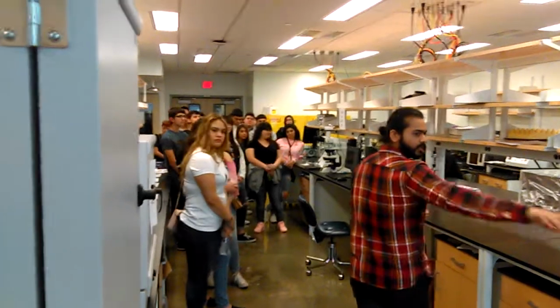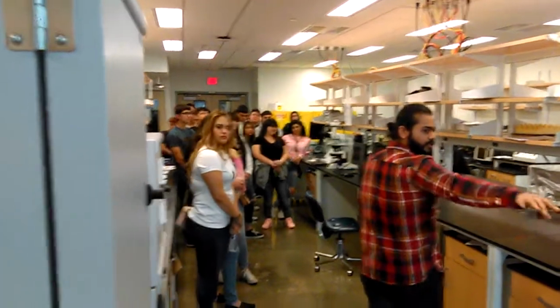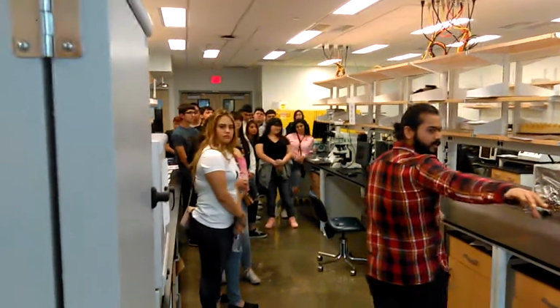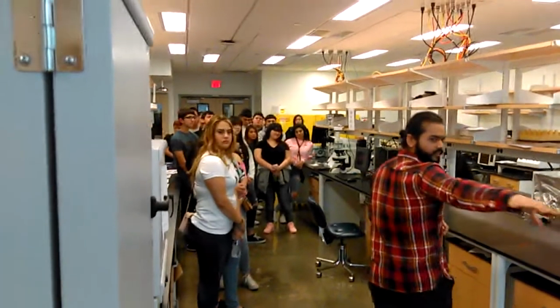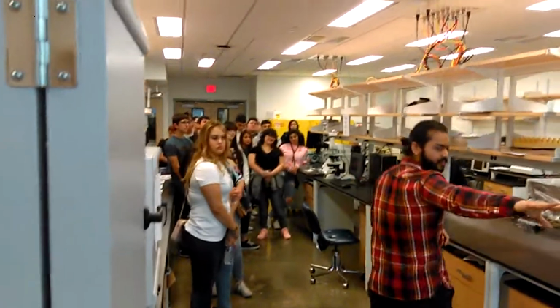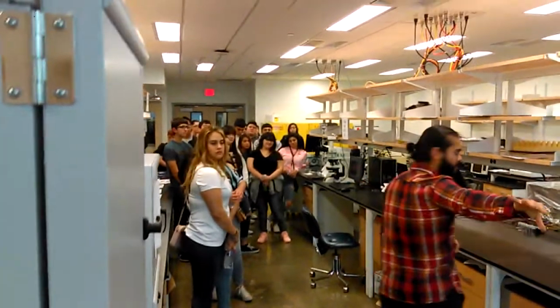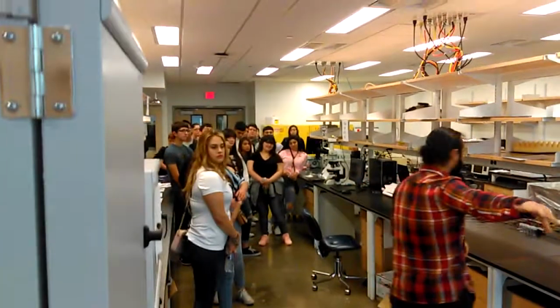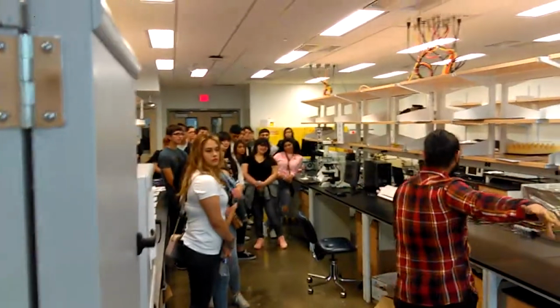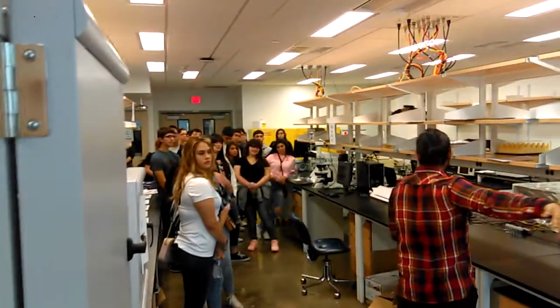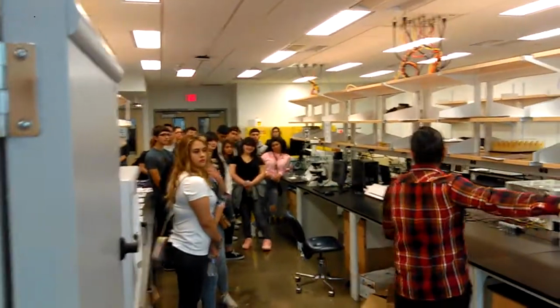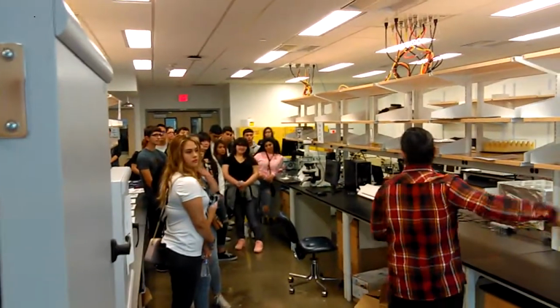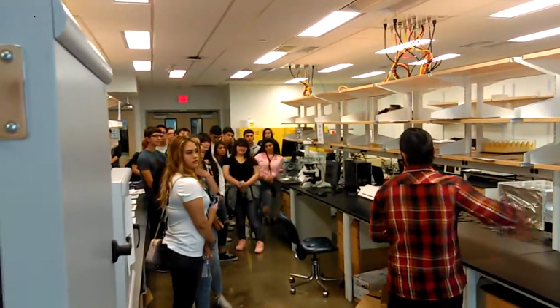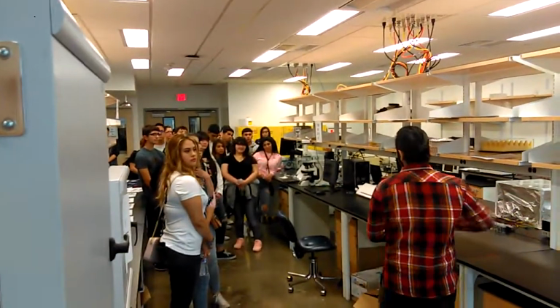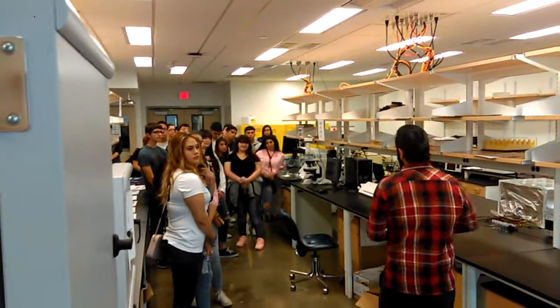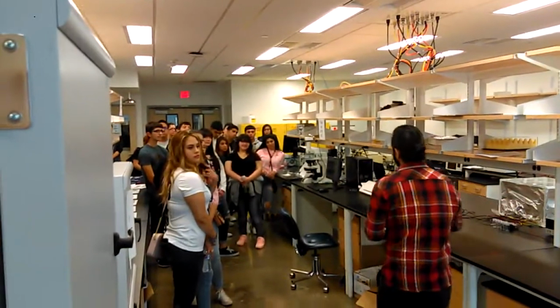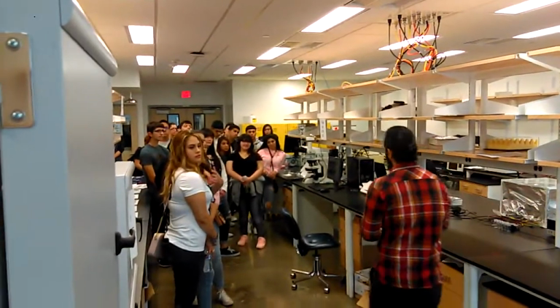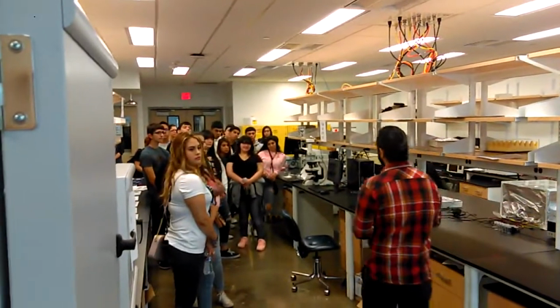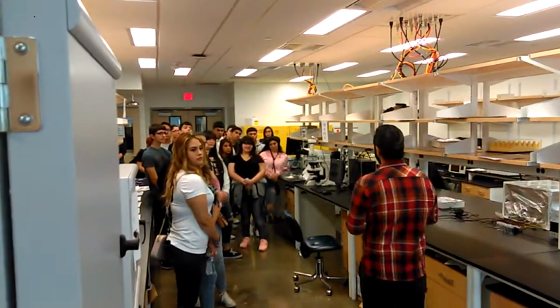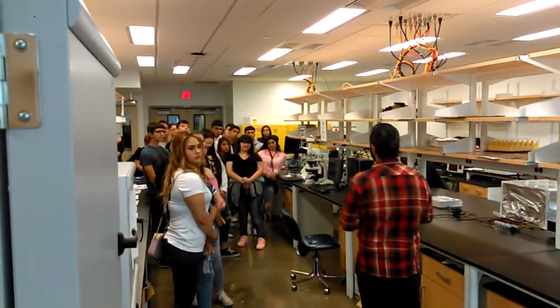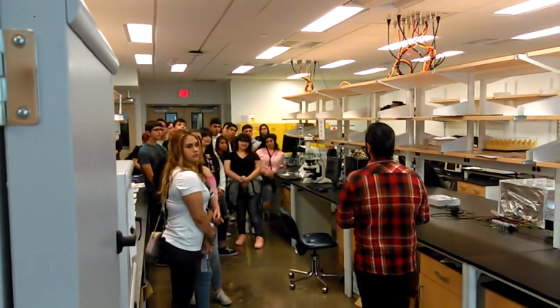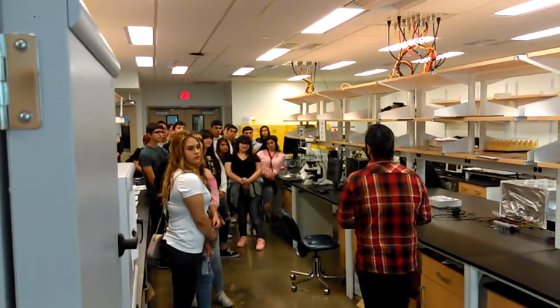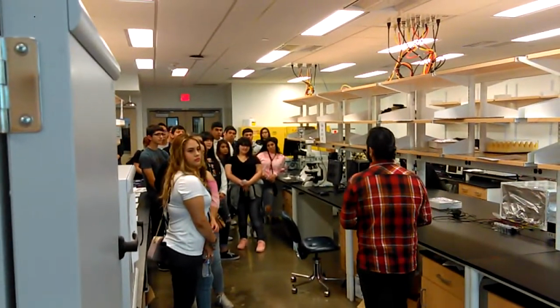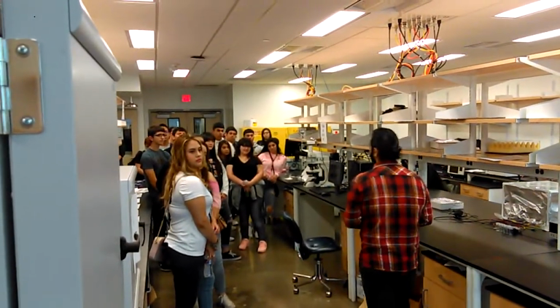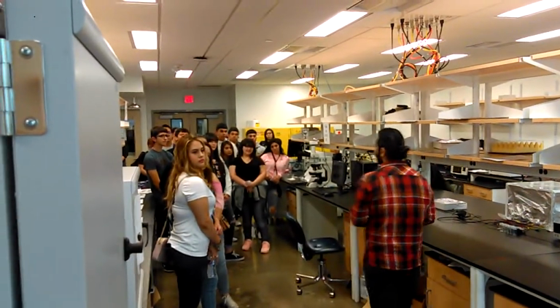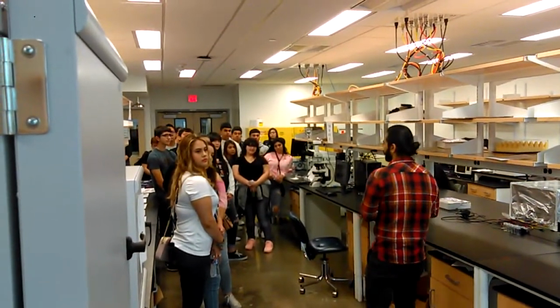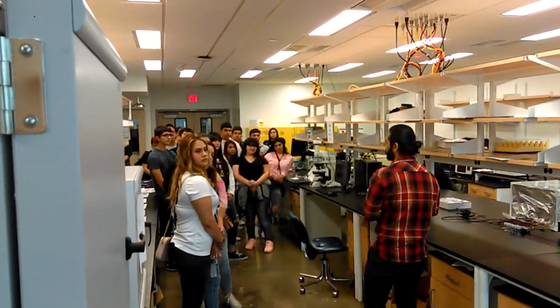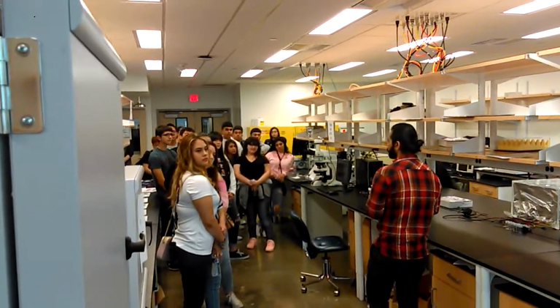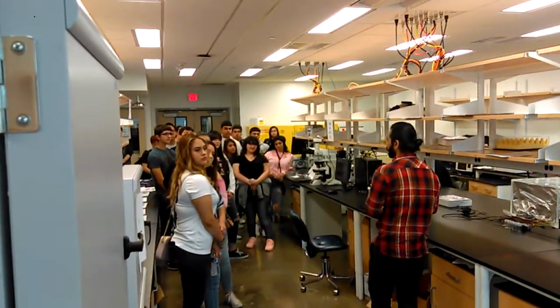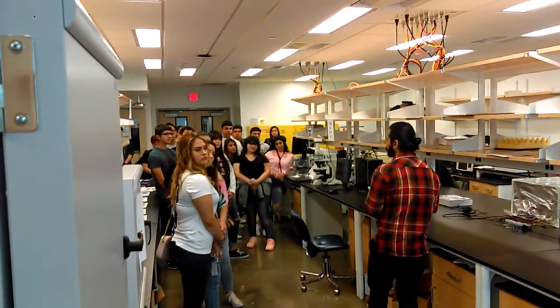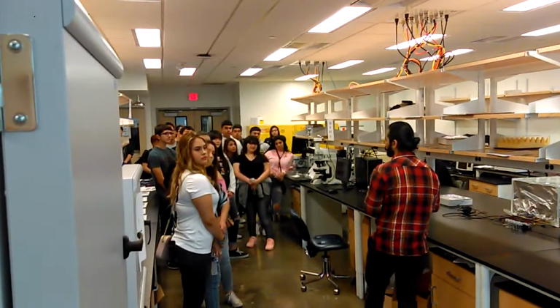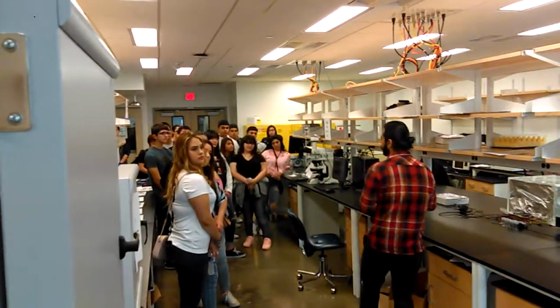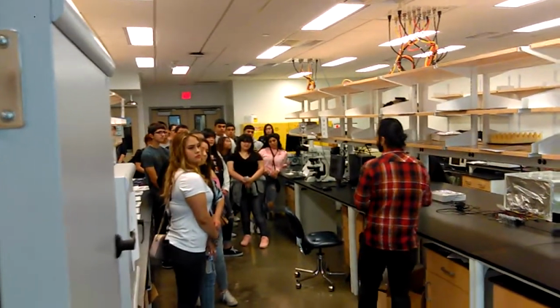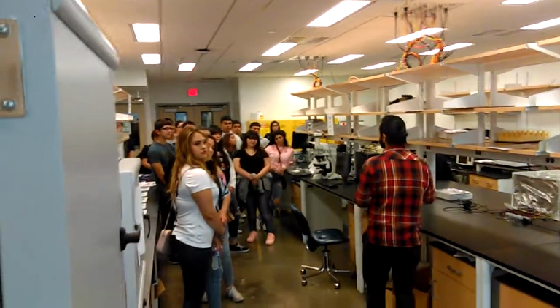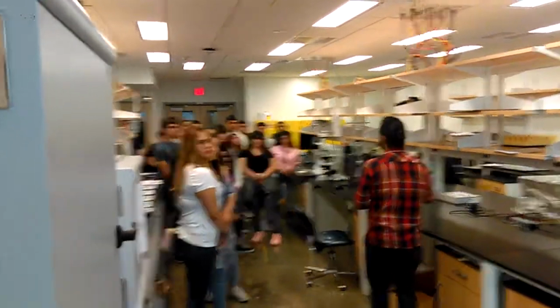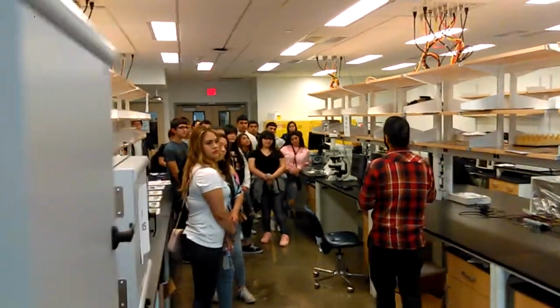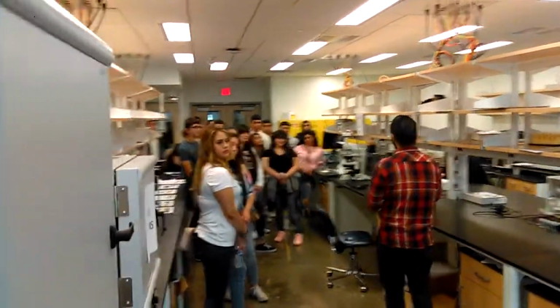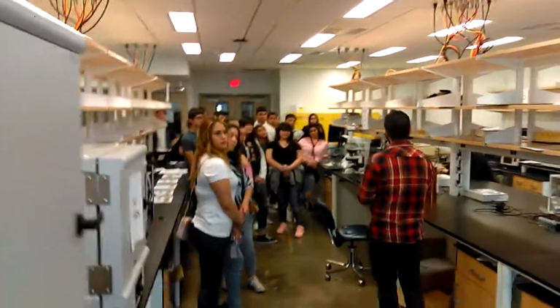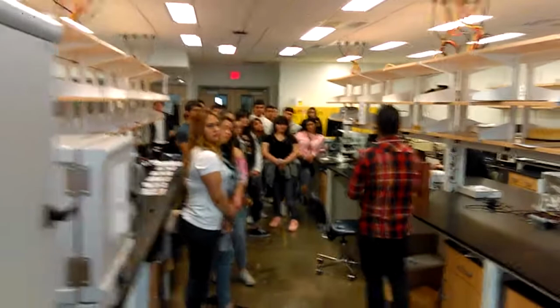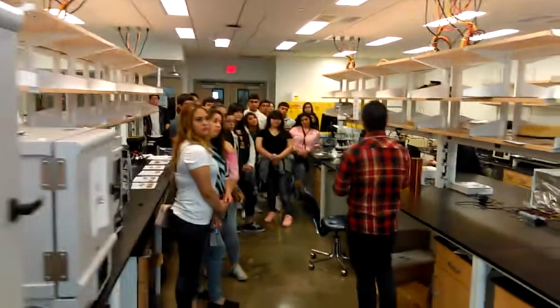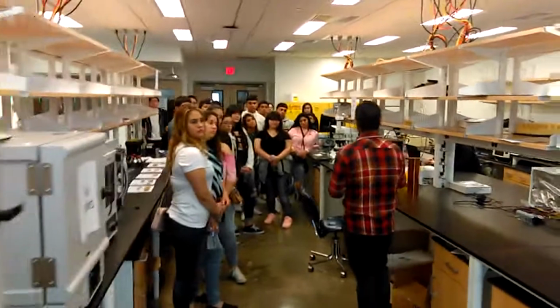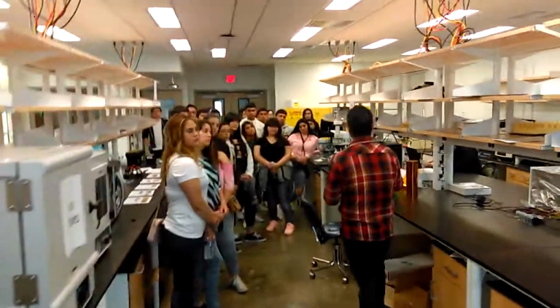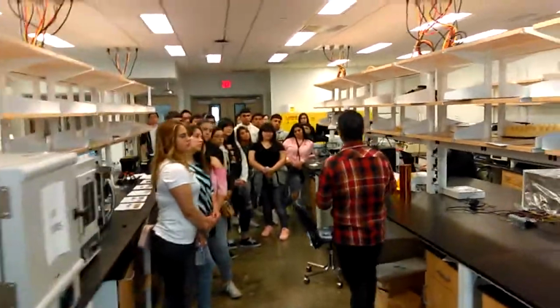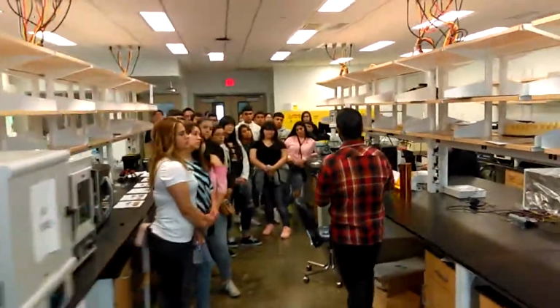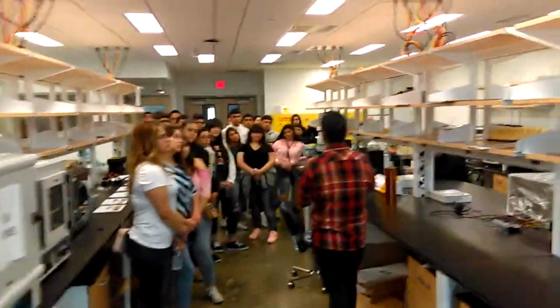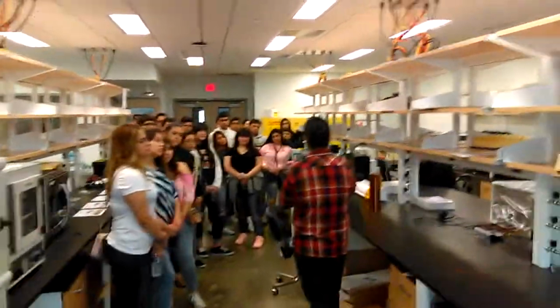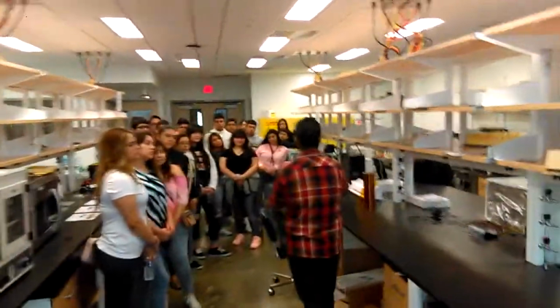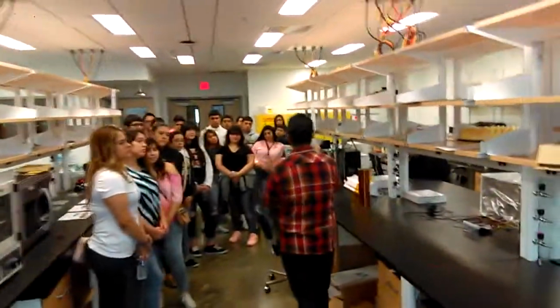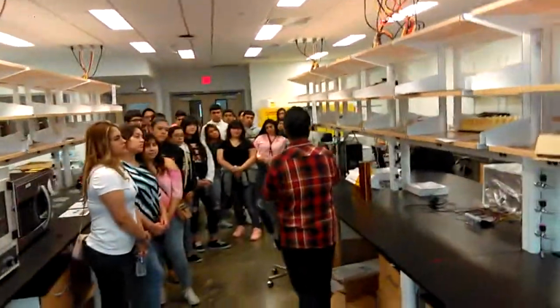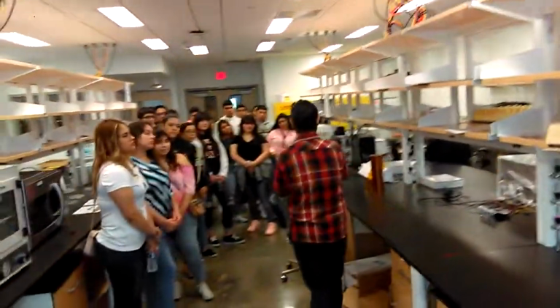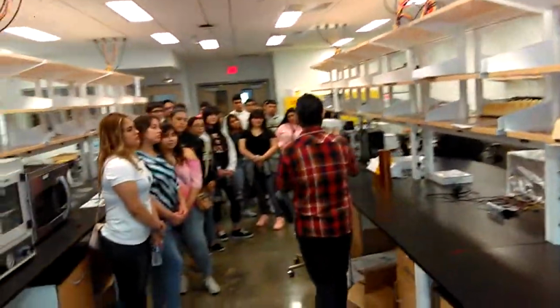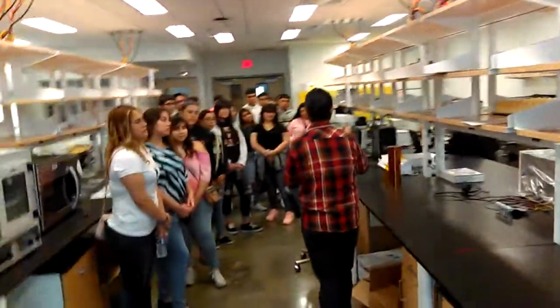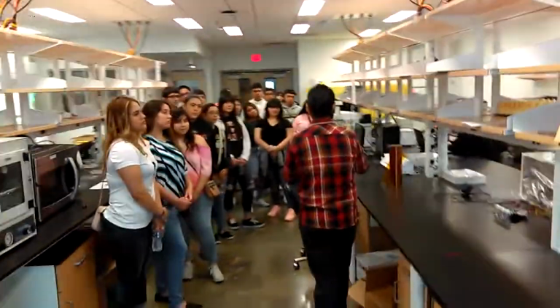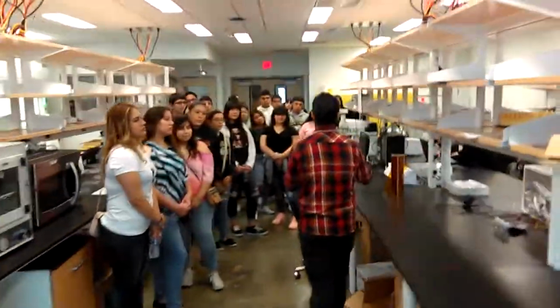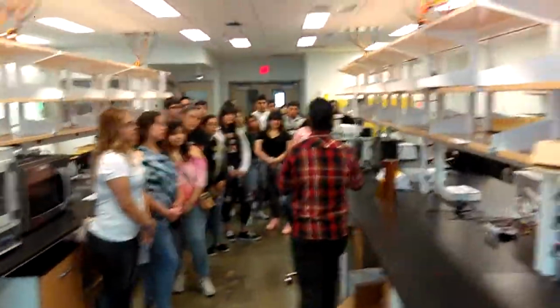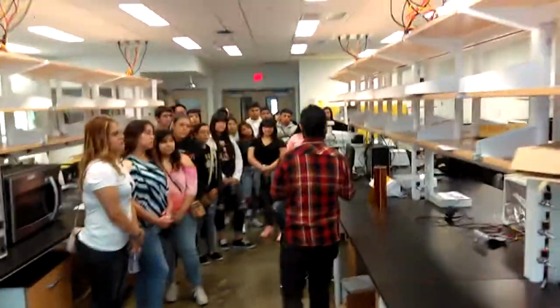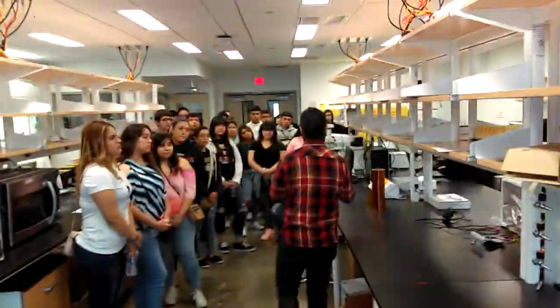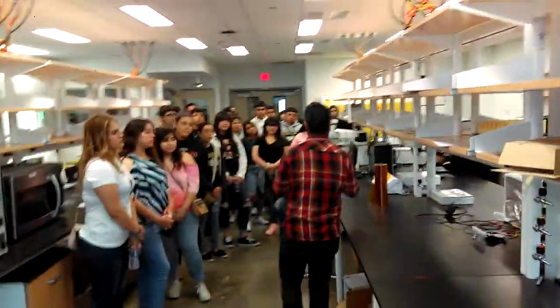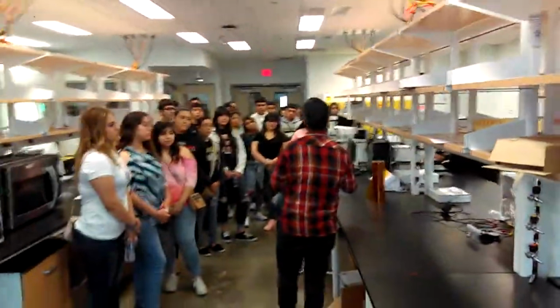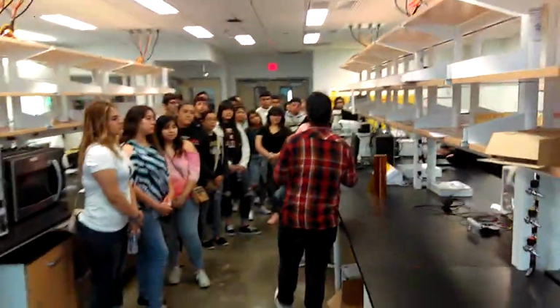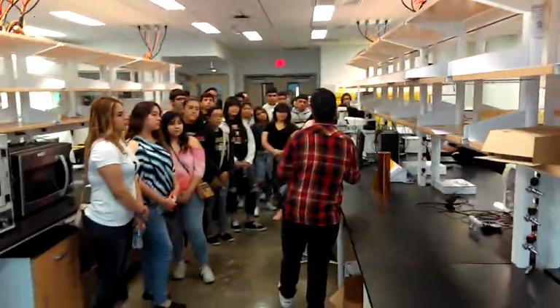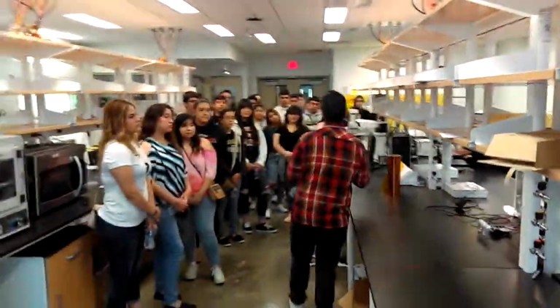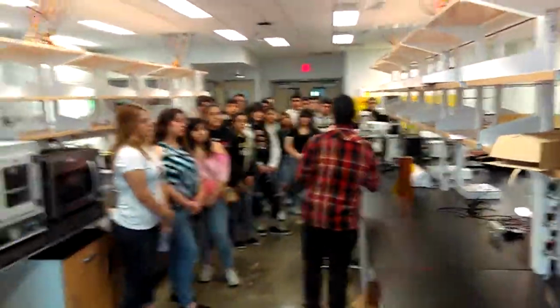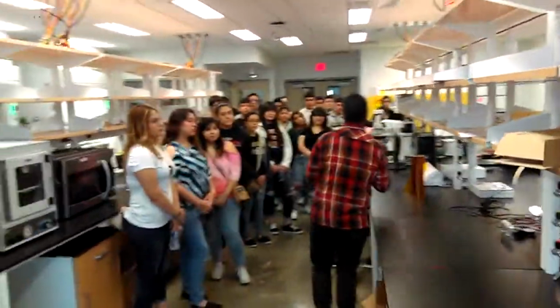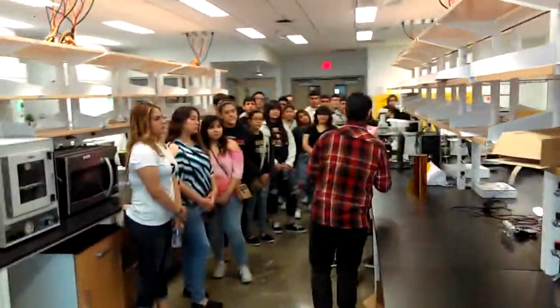This table is for soft robotics. We actually use rubber material, which is very stretchy and soft, to make robotics.